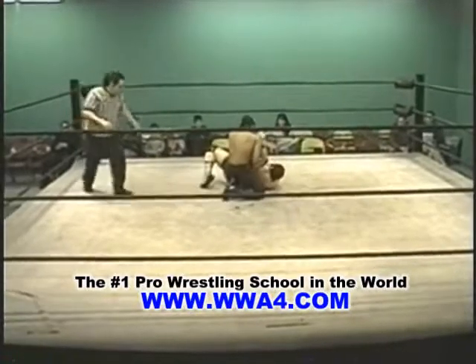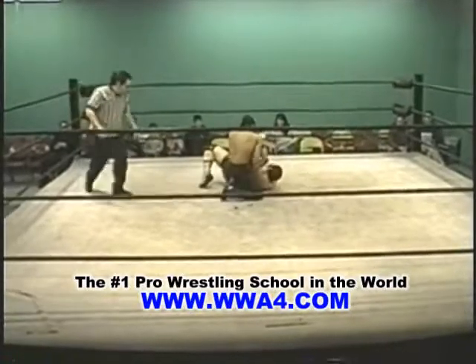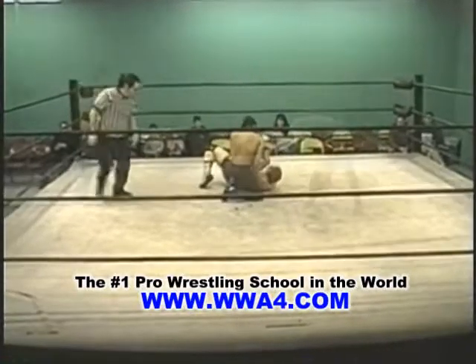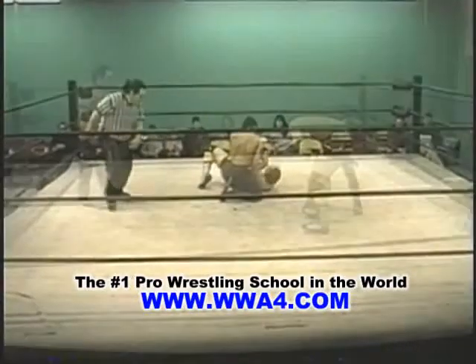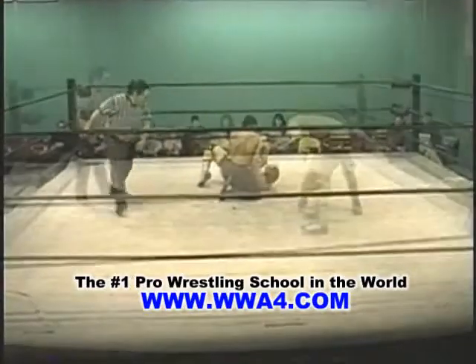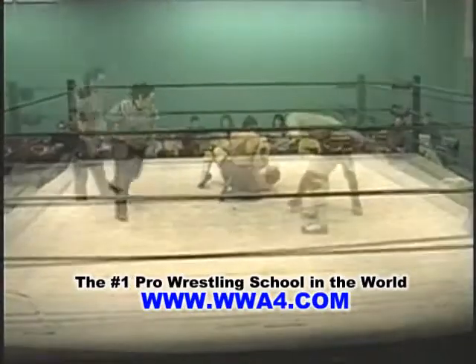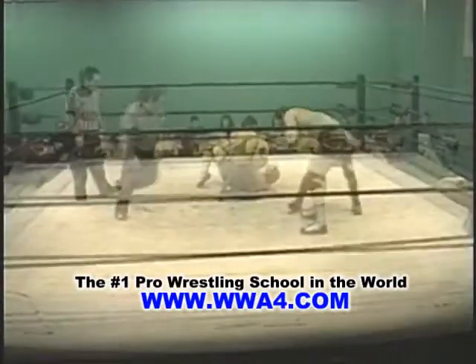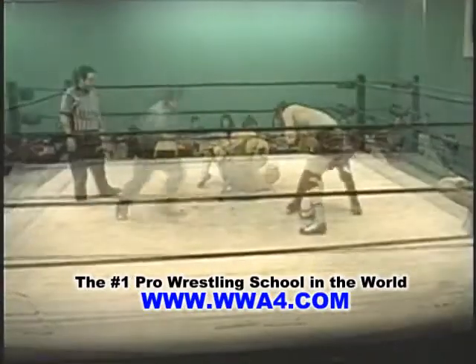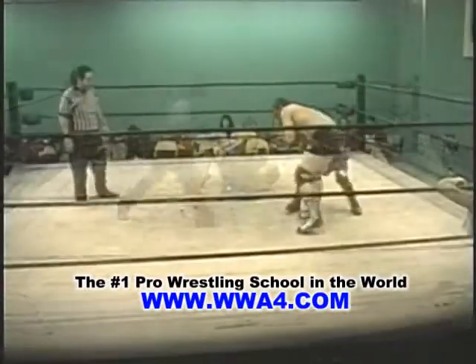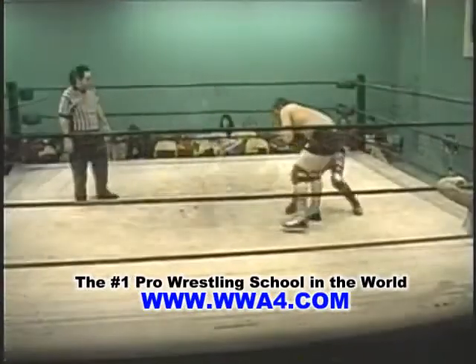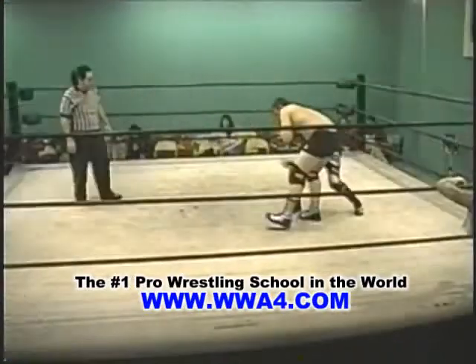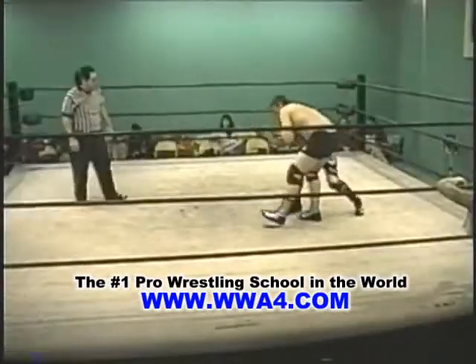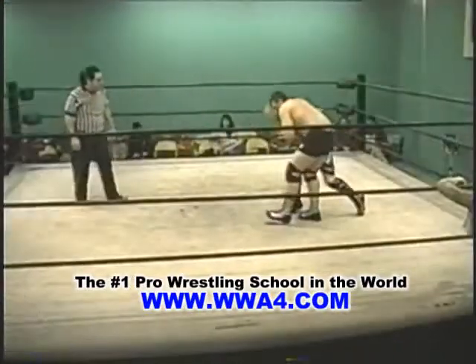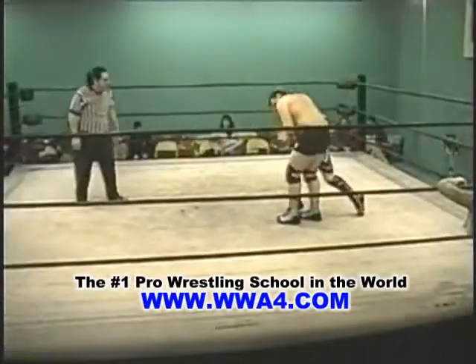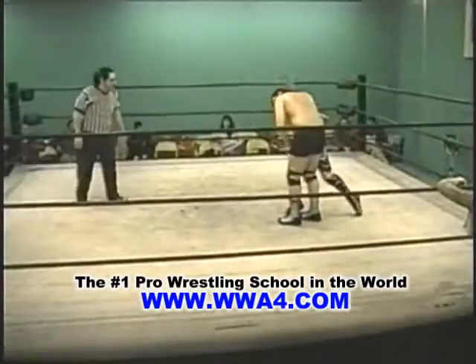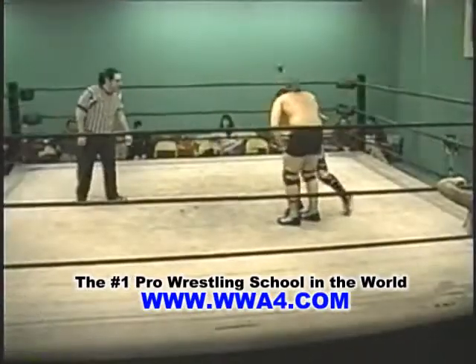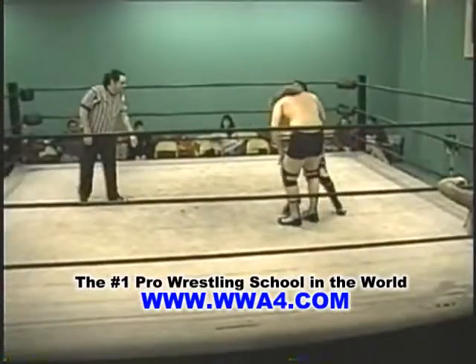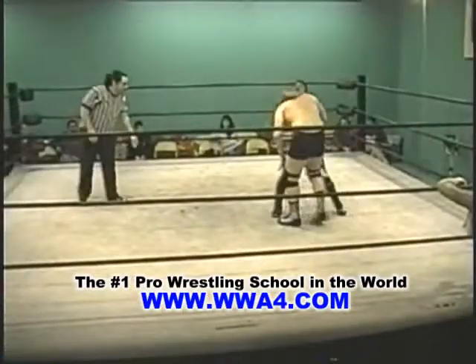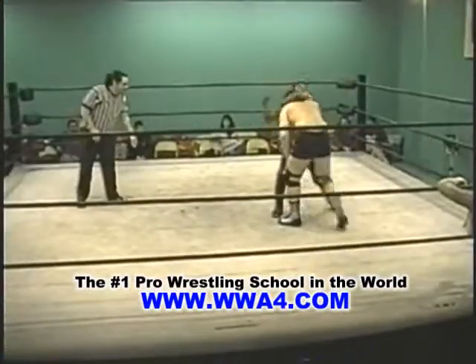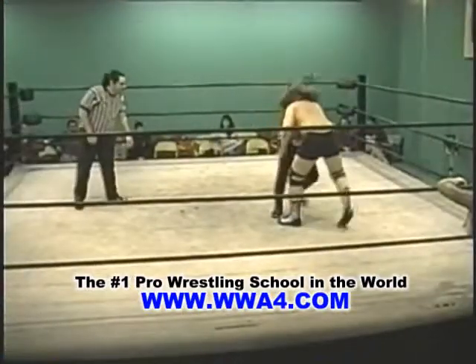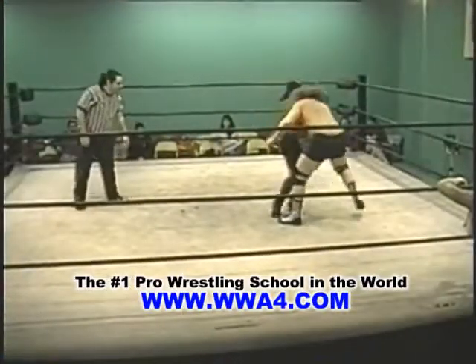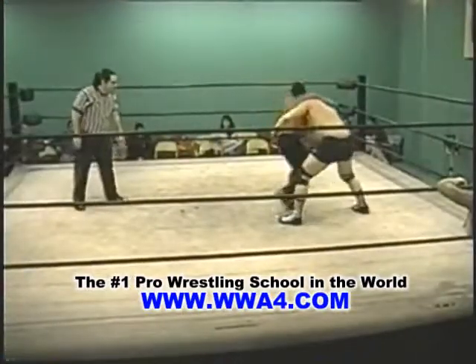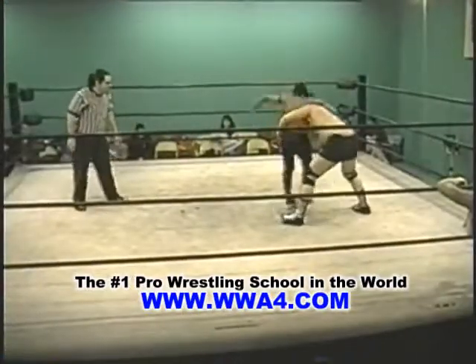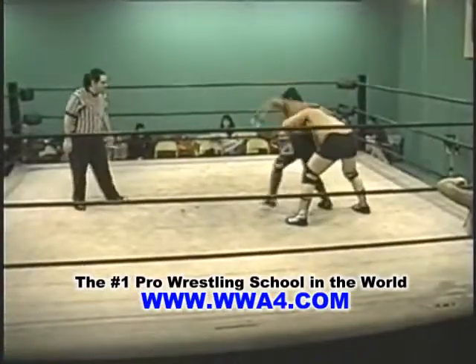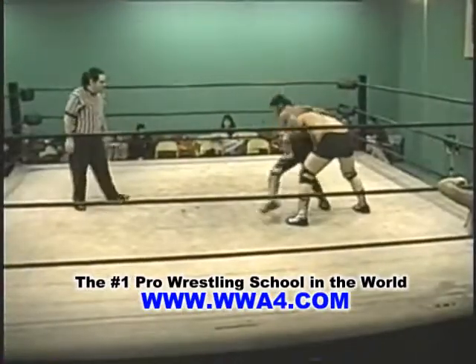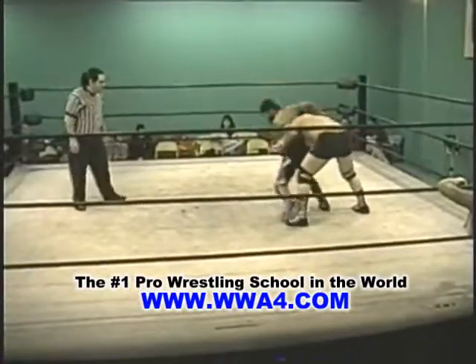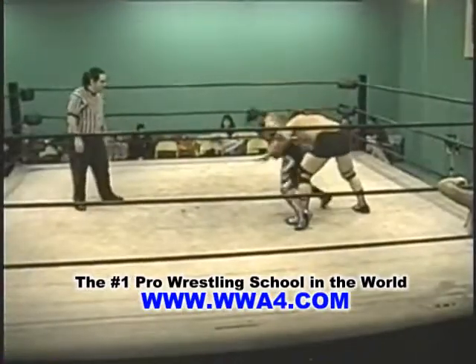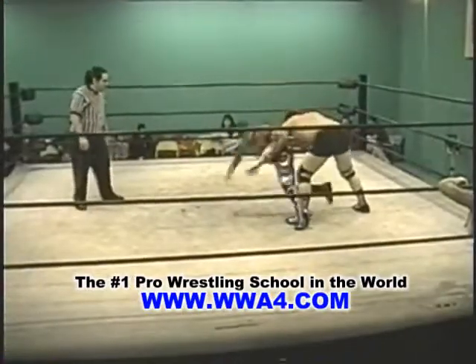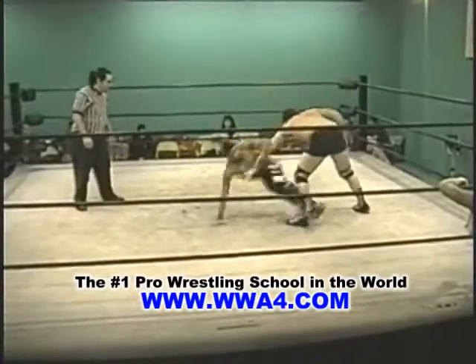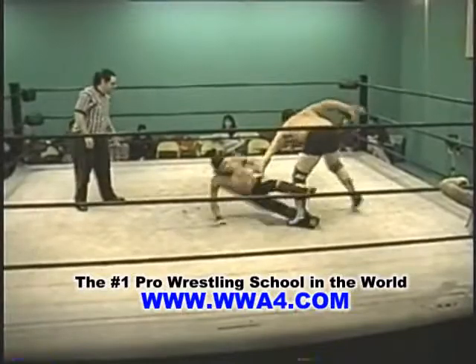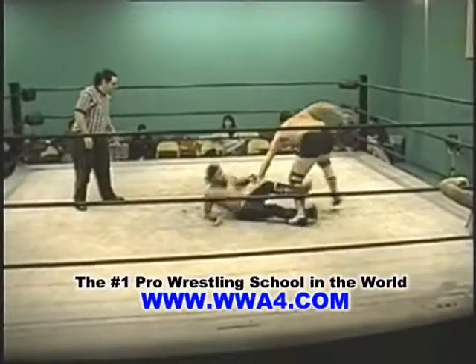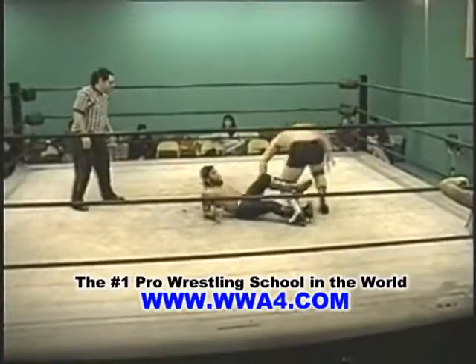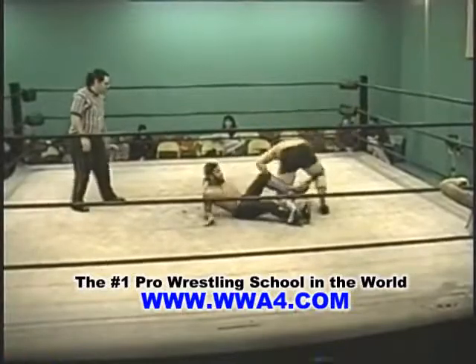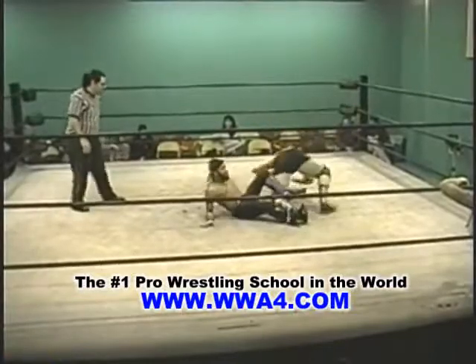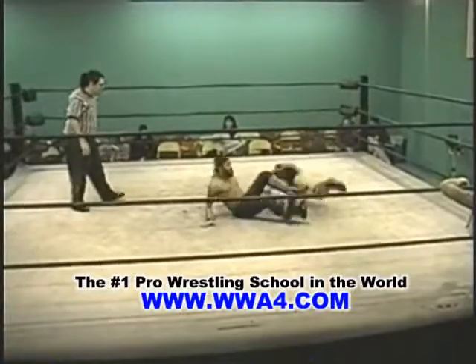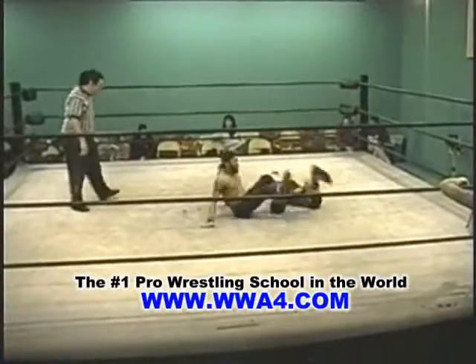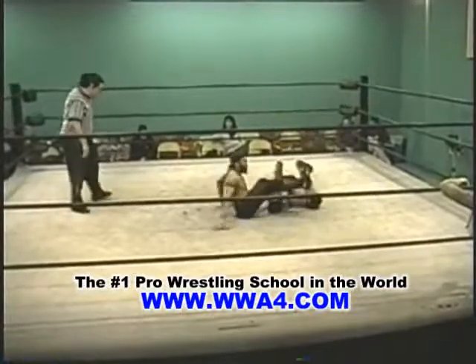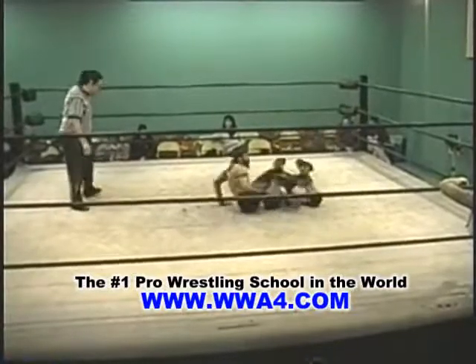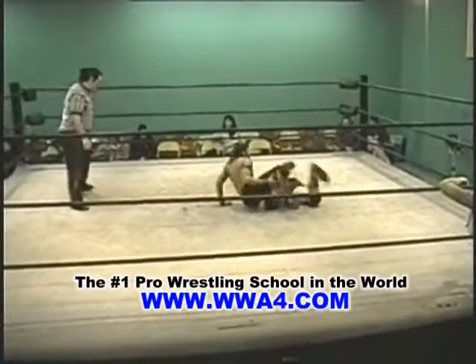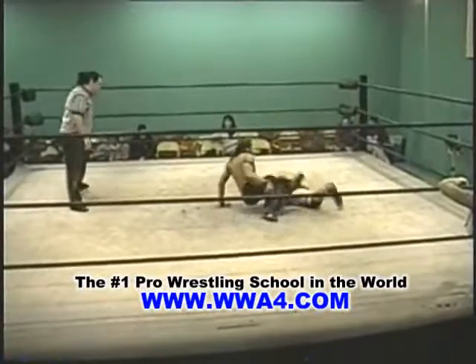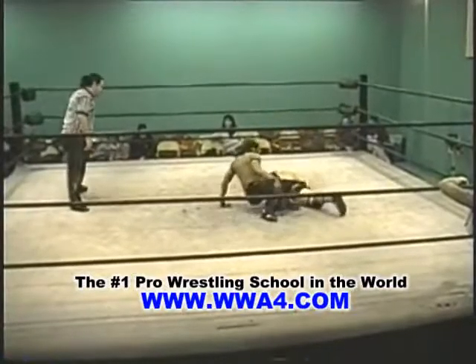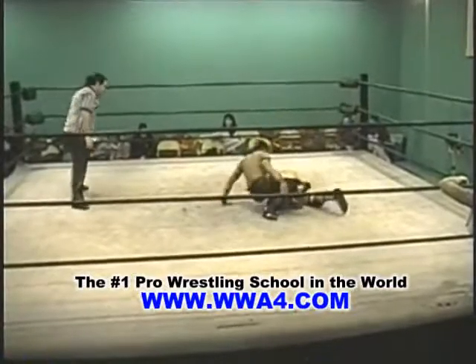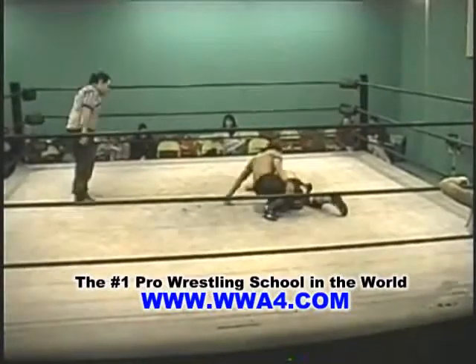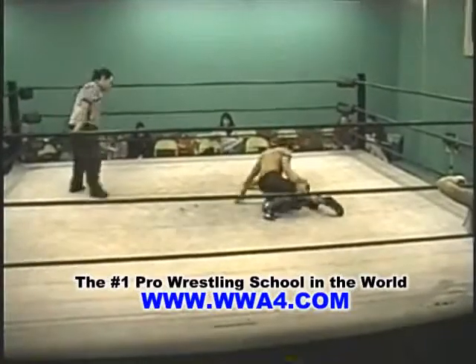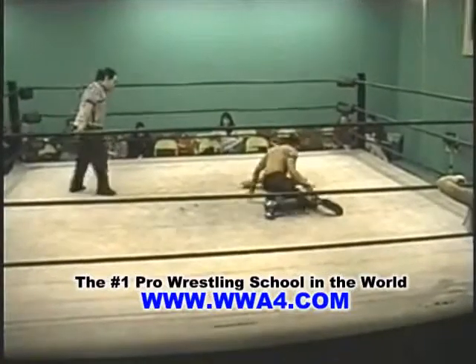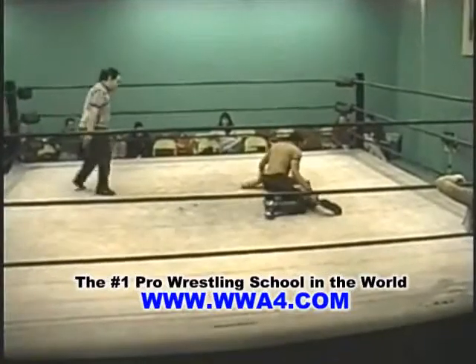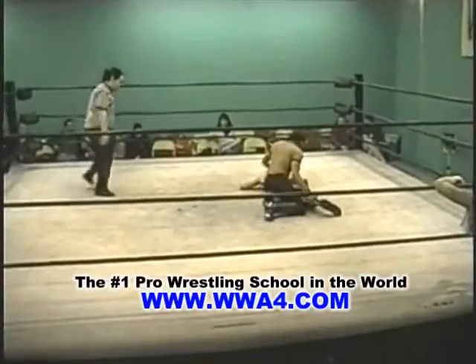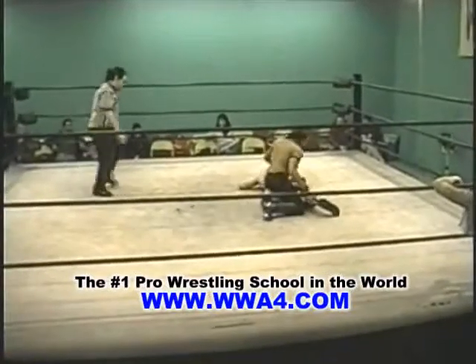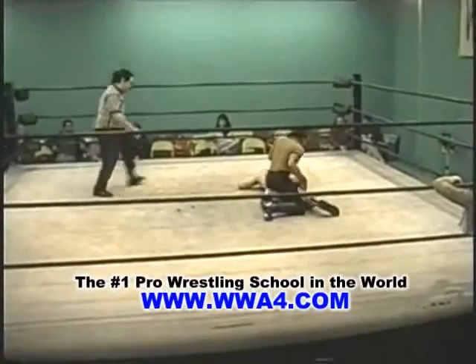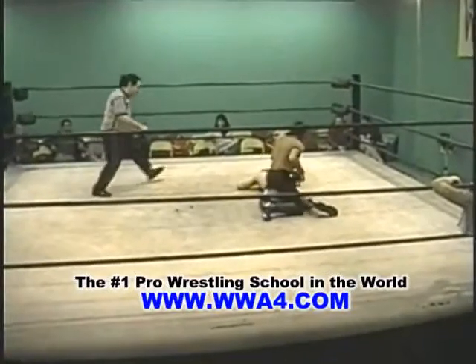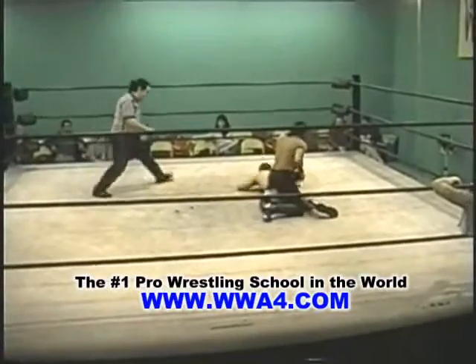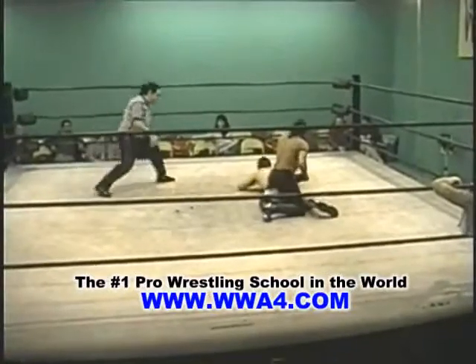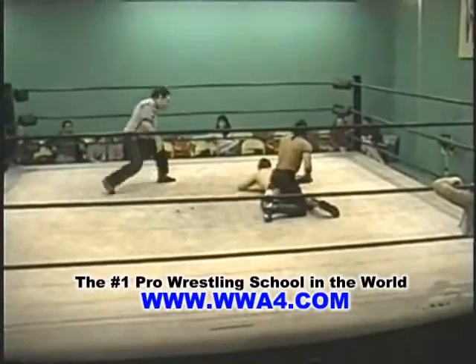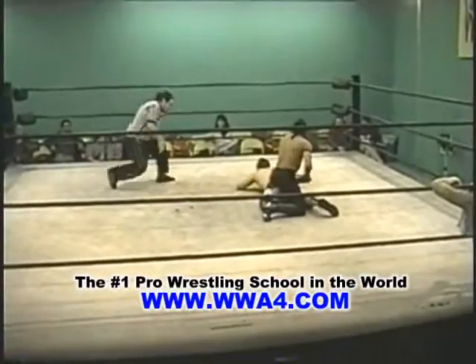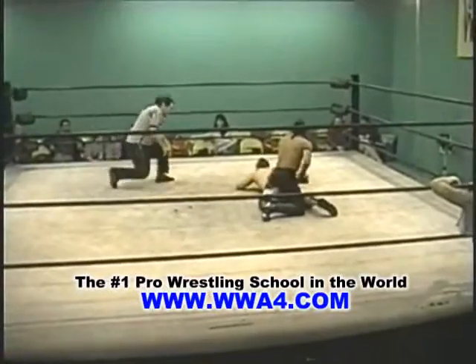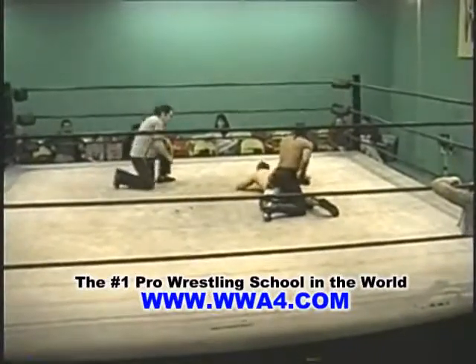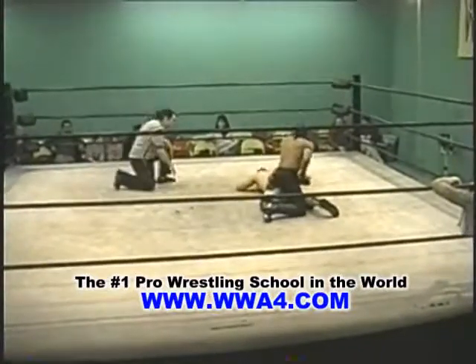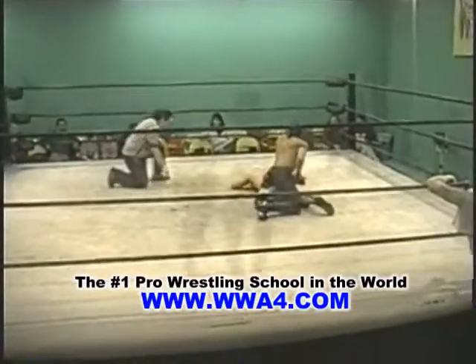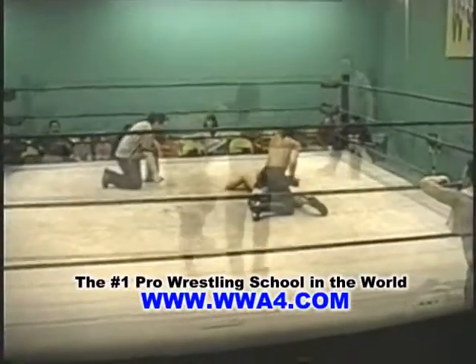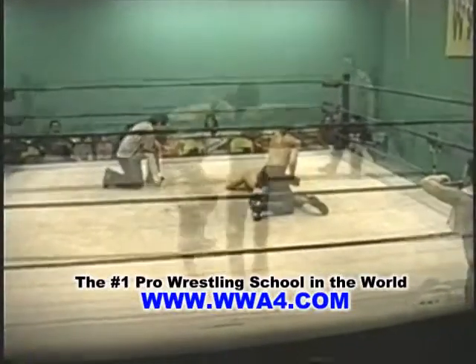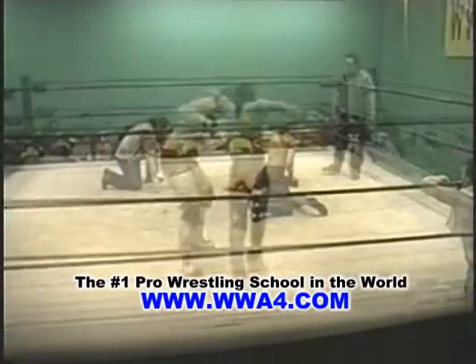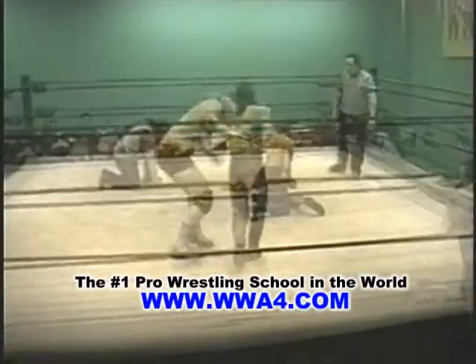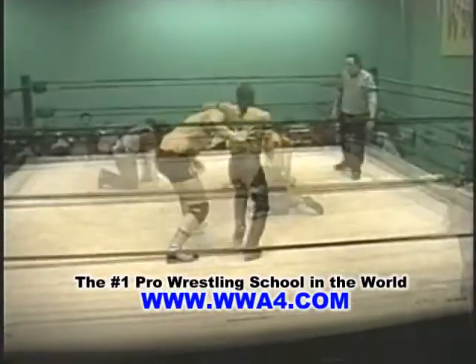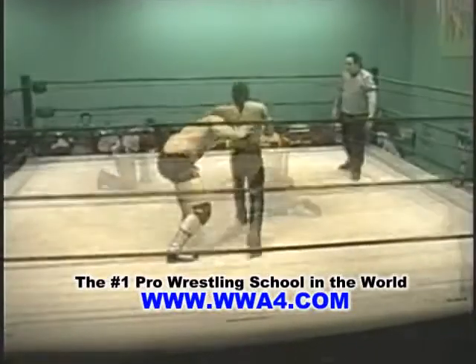Takedown by Jonathan Davis. Turn to the headlock. Reverse headlock.